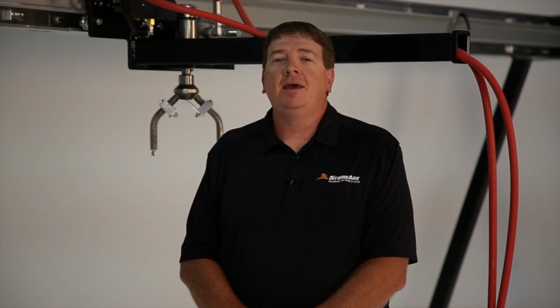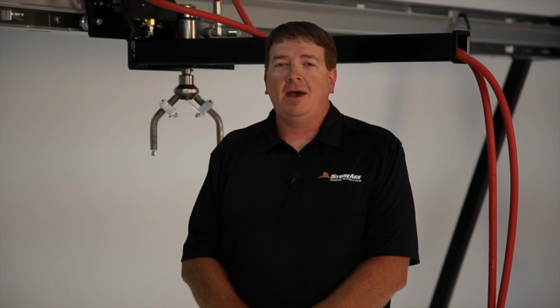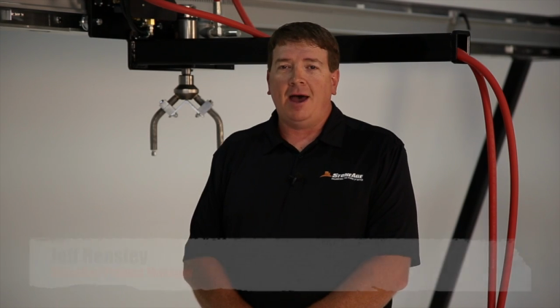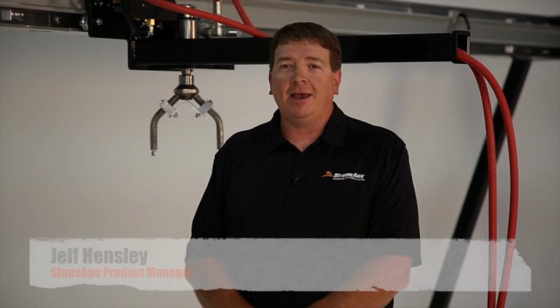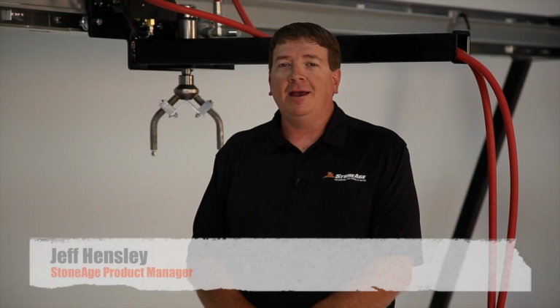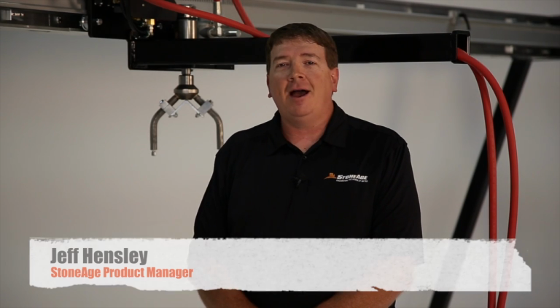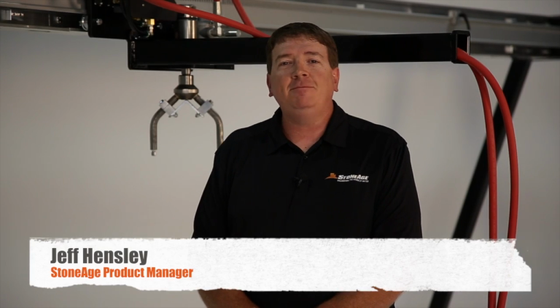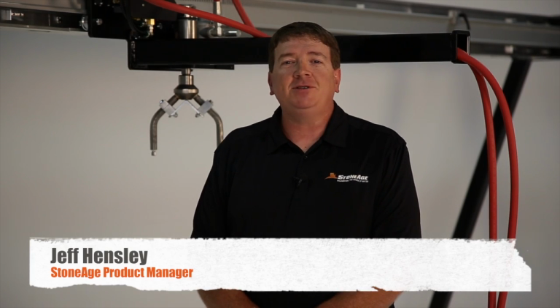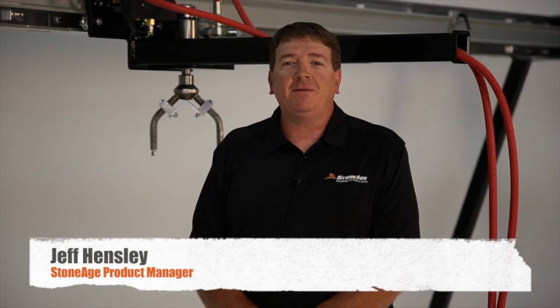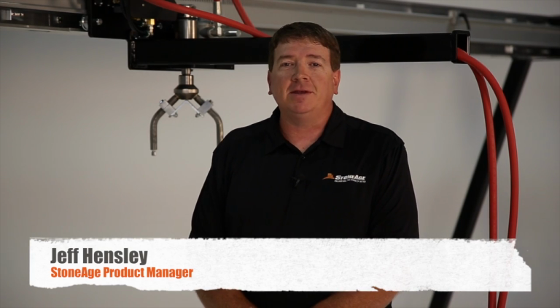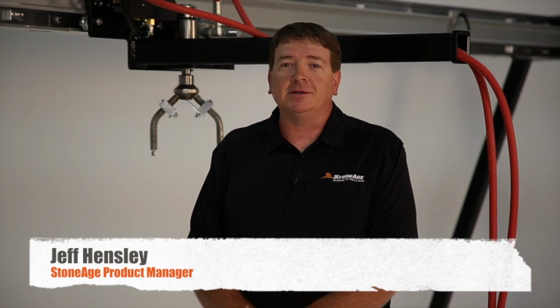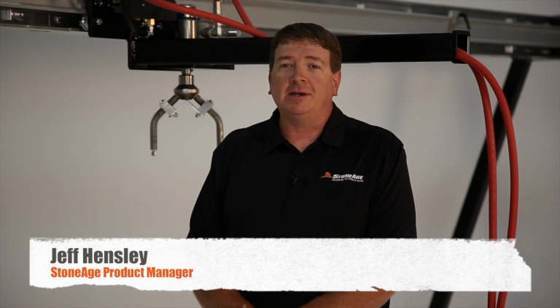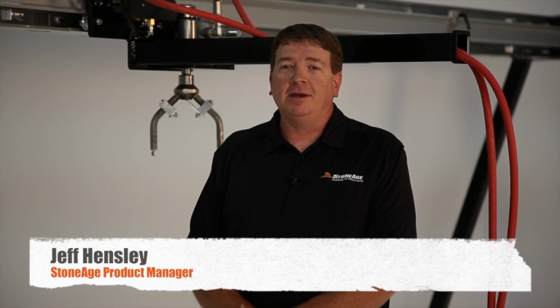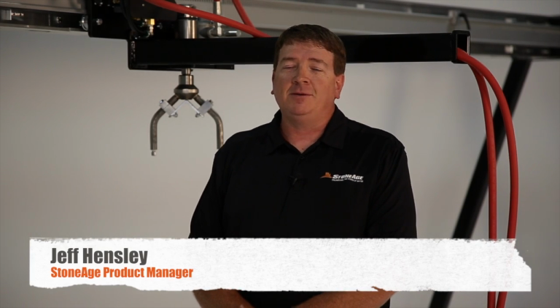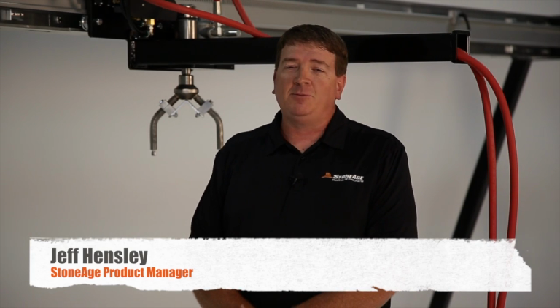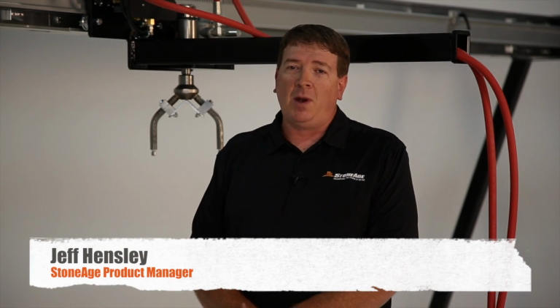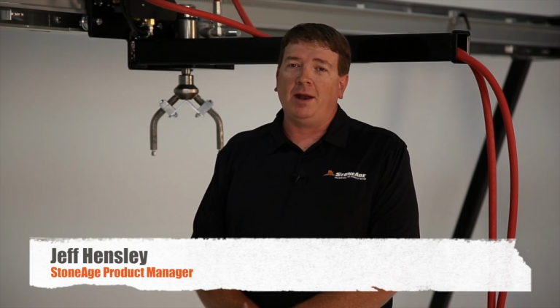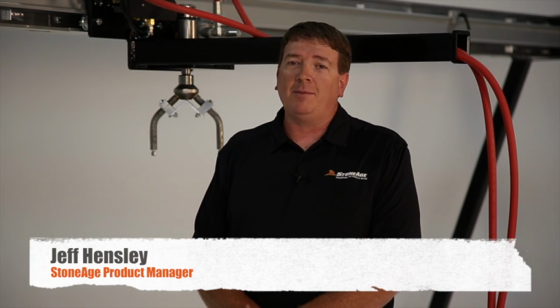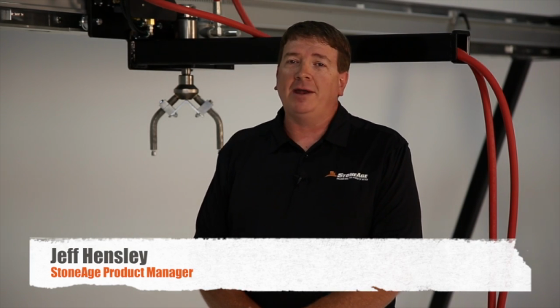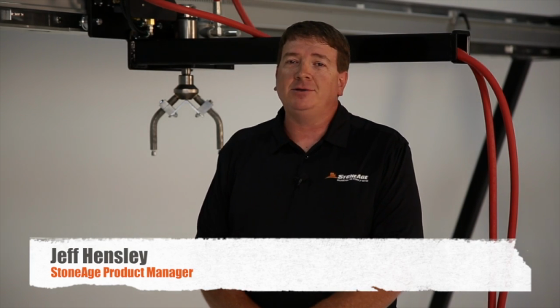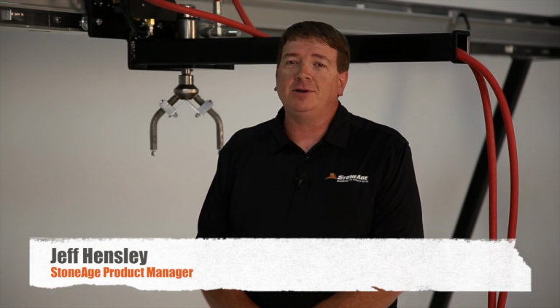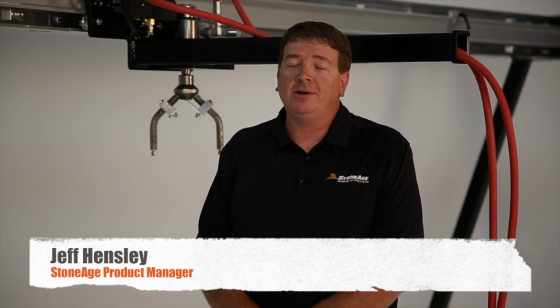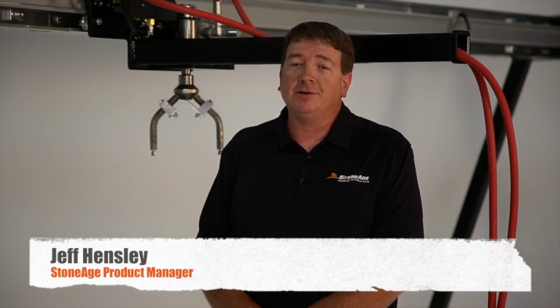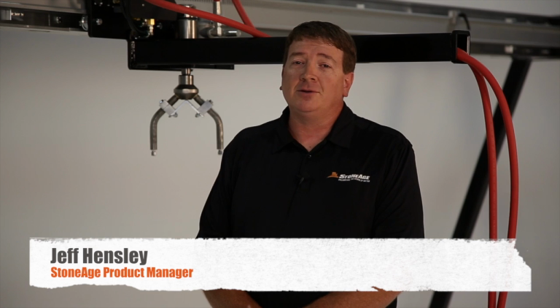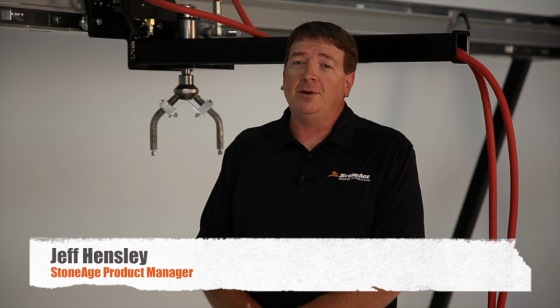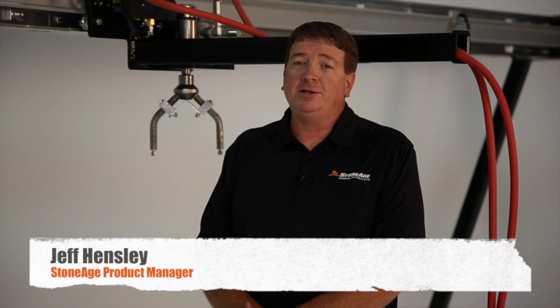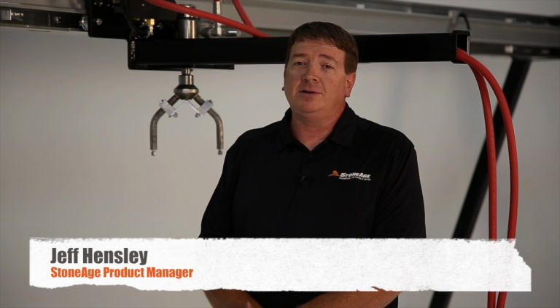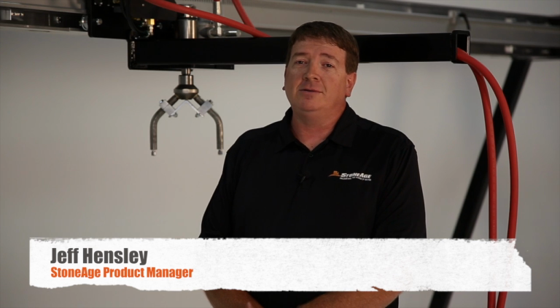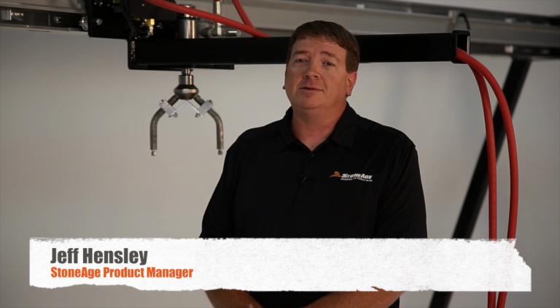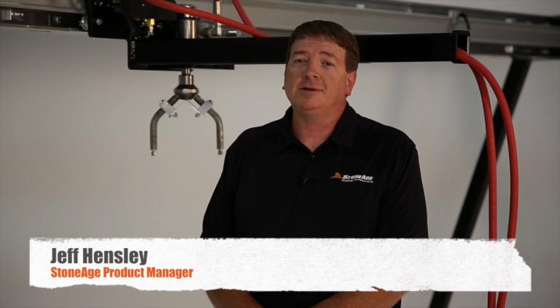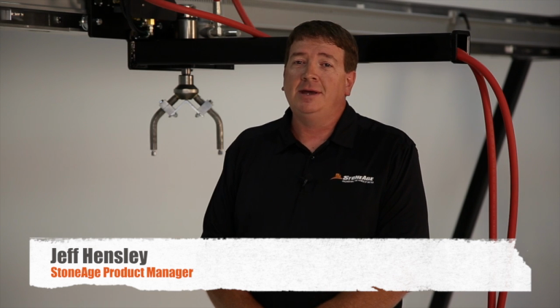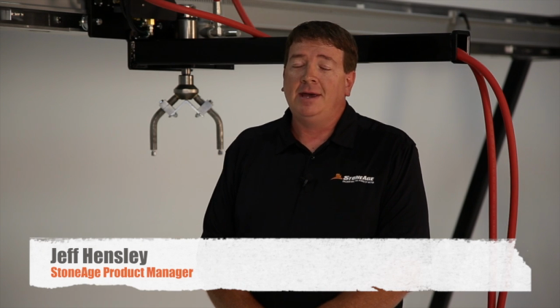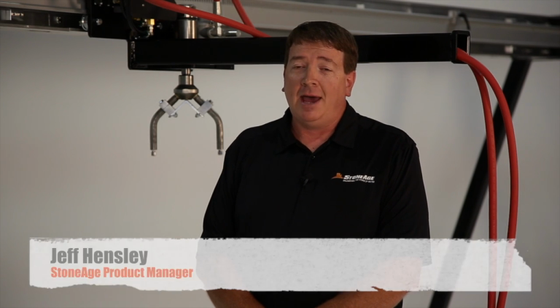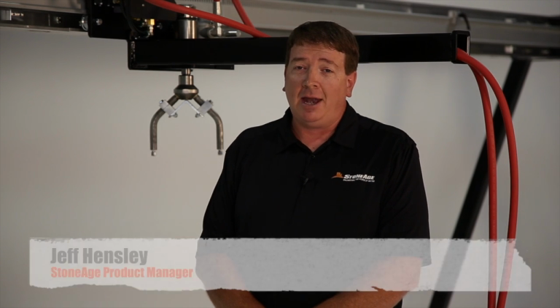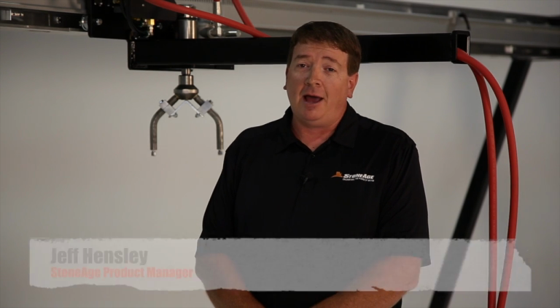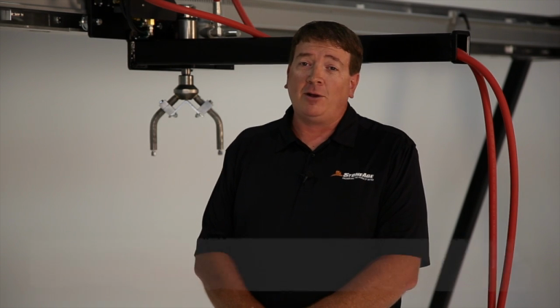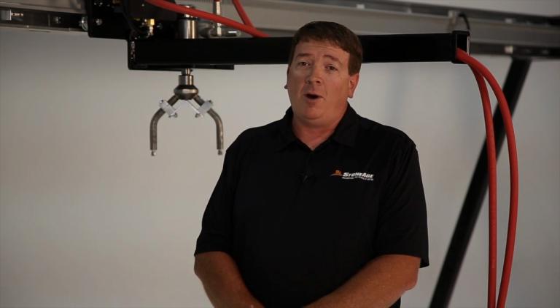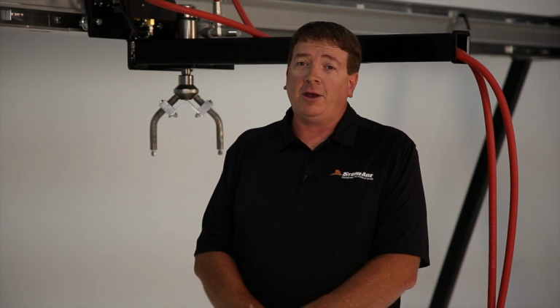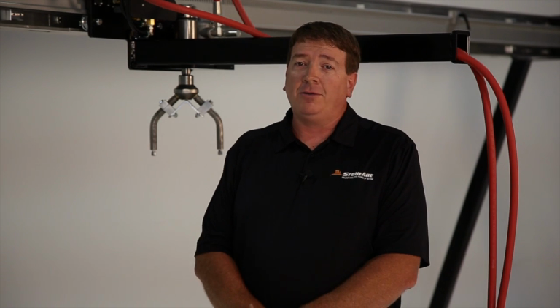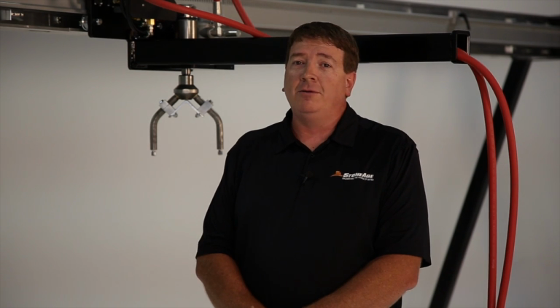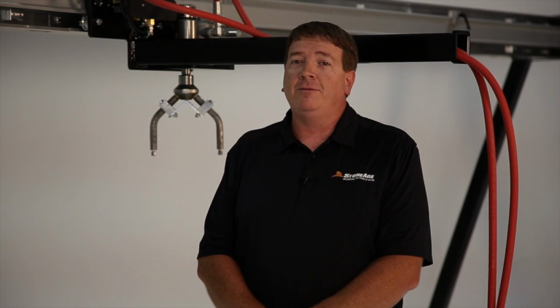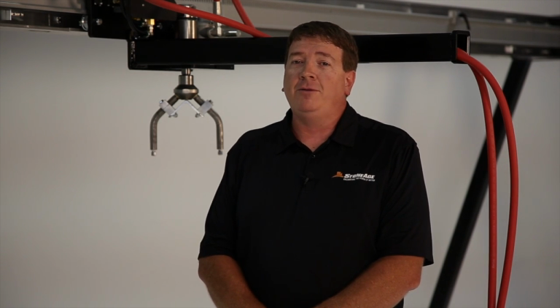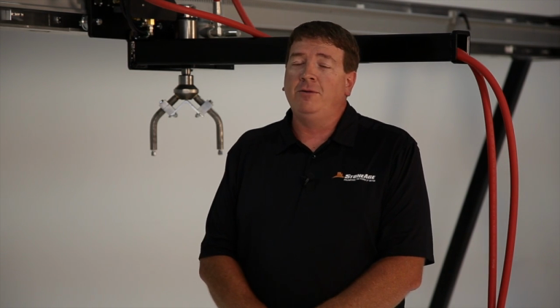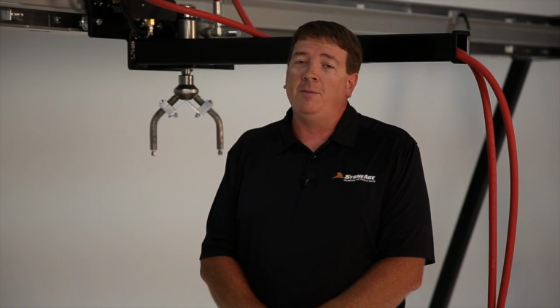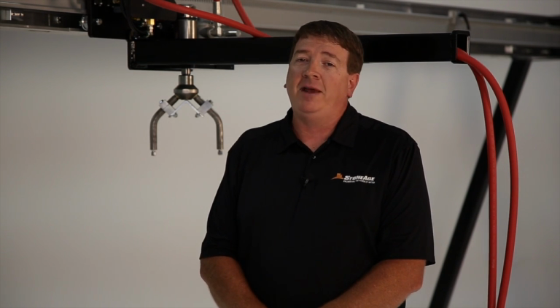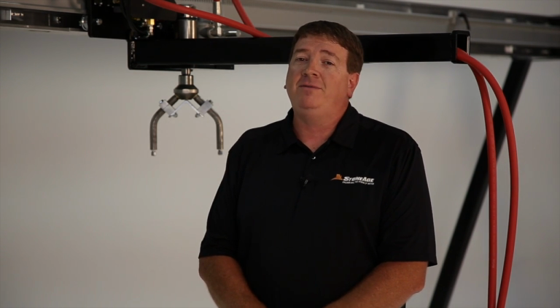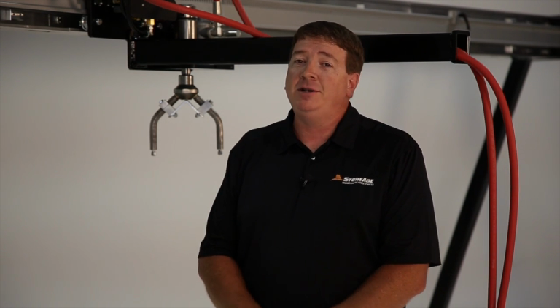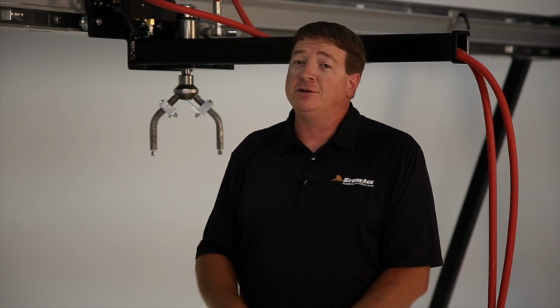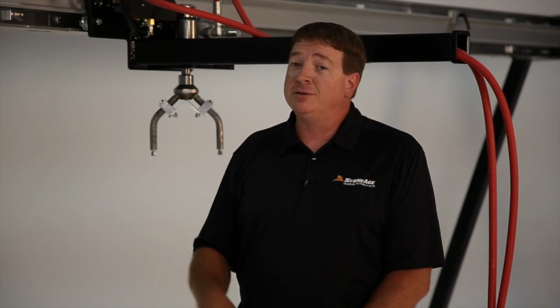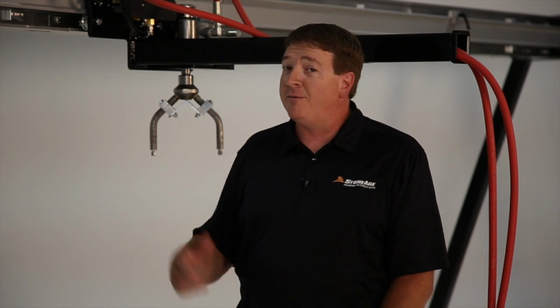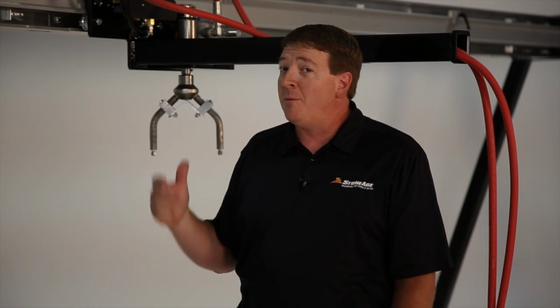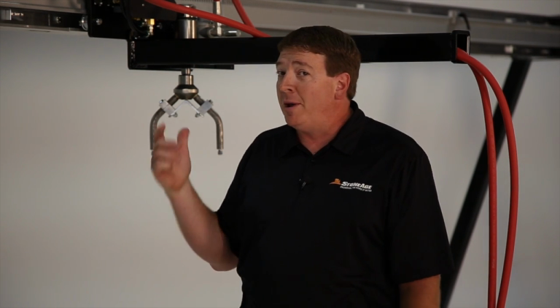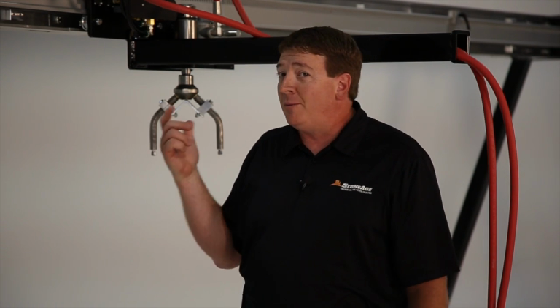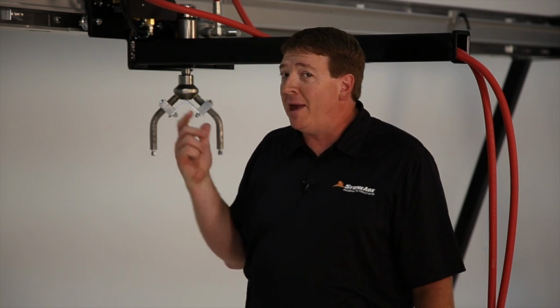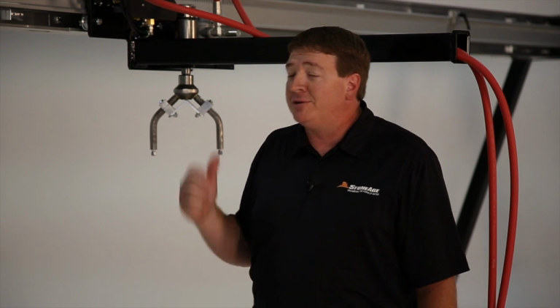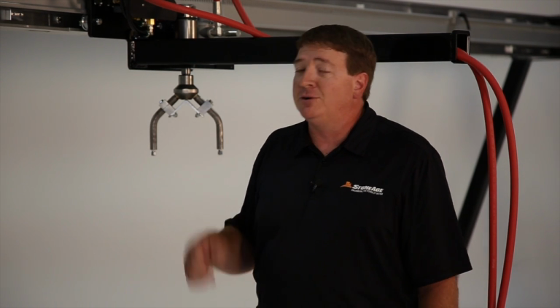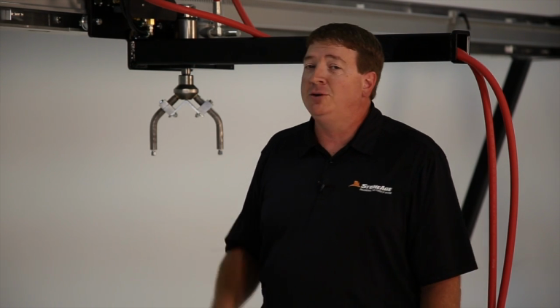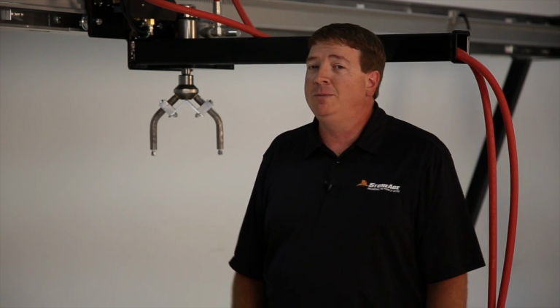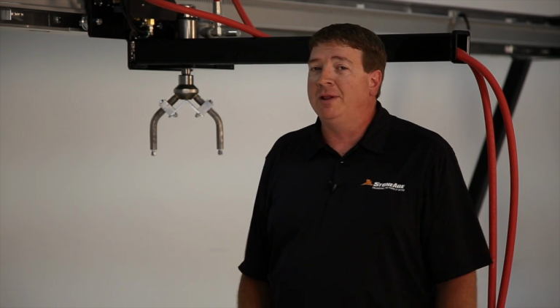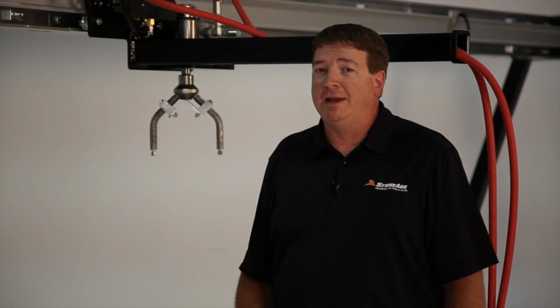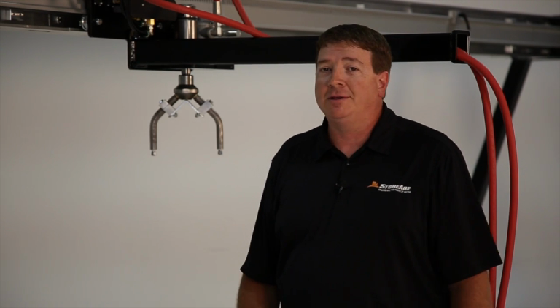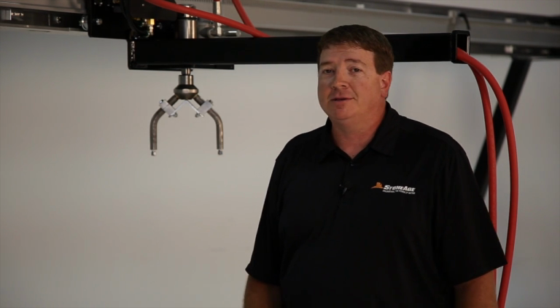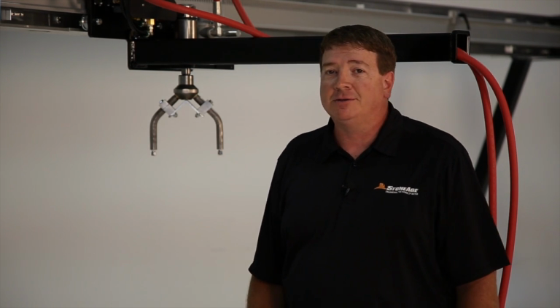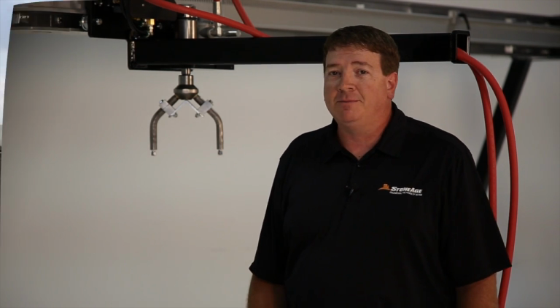Hi, I'm Jeff Hensley, Product Manager here at Stone Age Tools. I'd like to walk you through a few of the main features of our Bundle Blaster tube cleaning system.